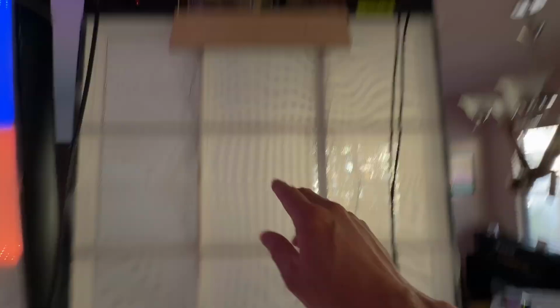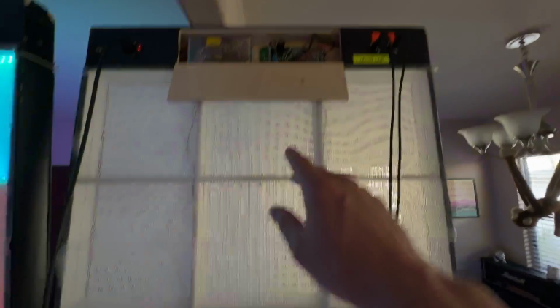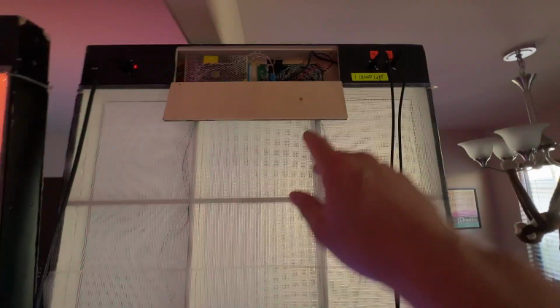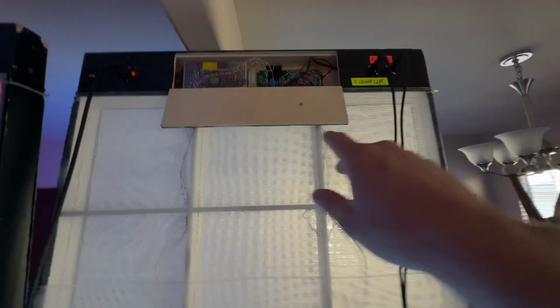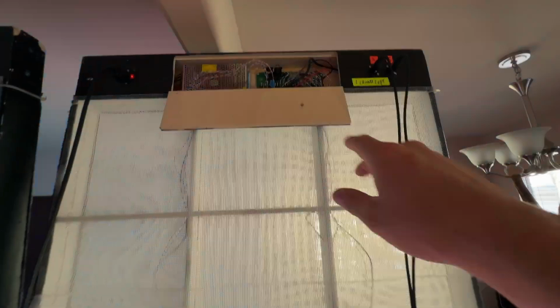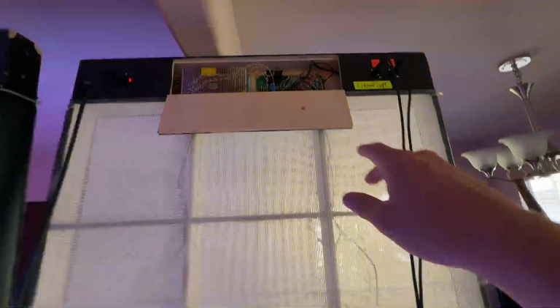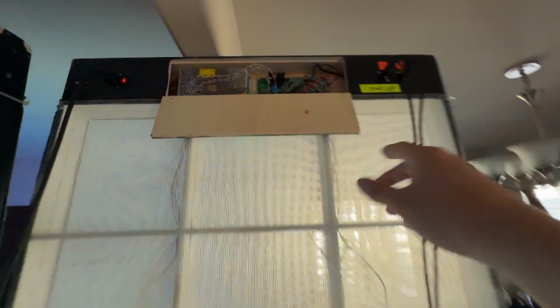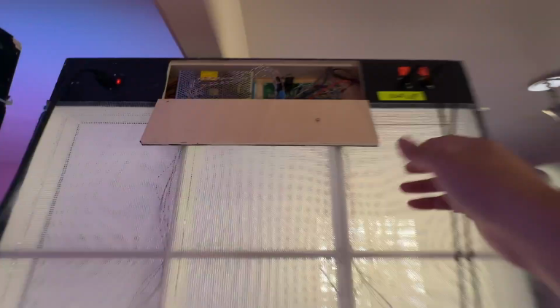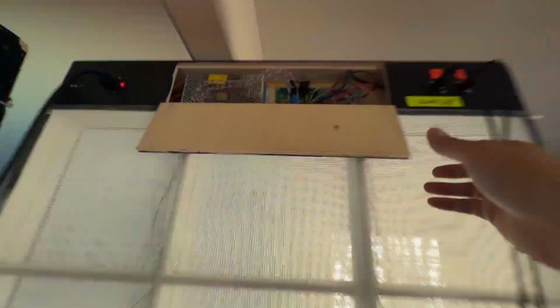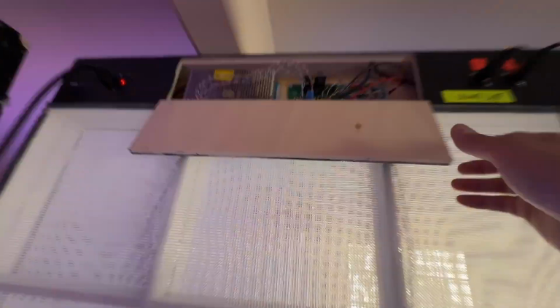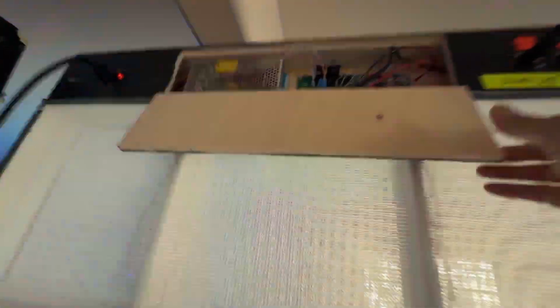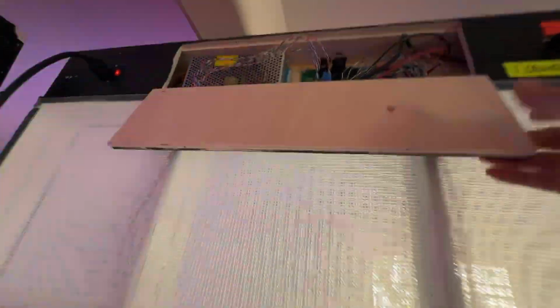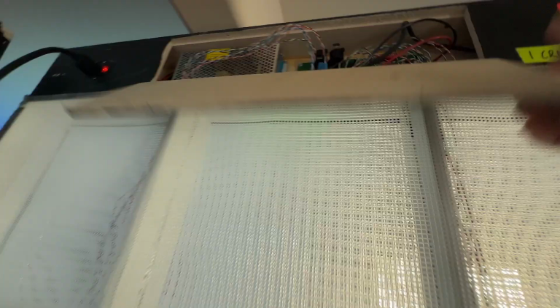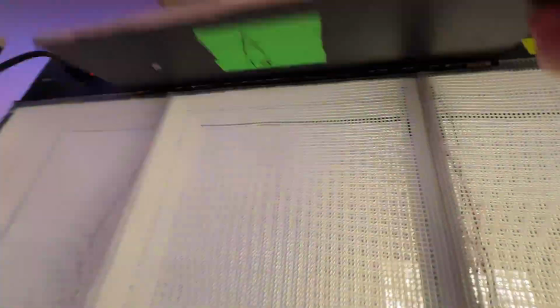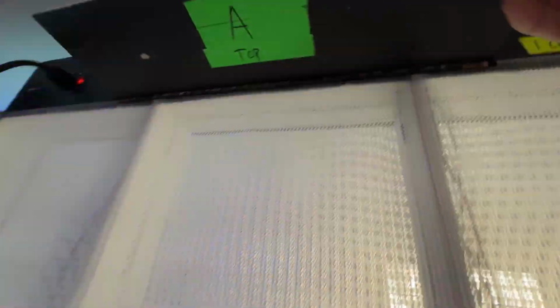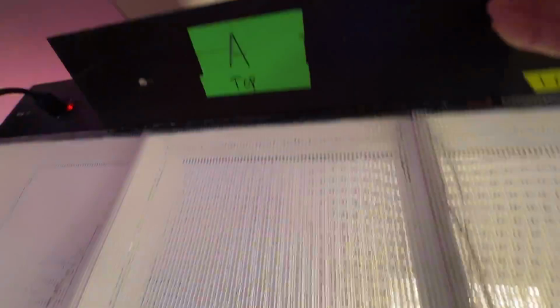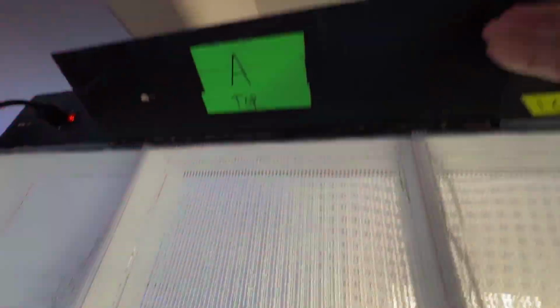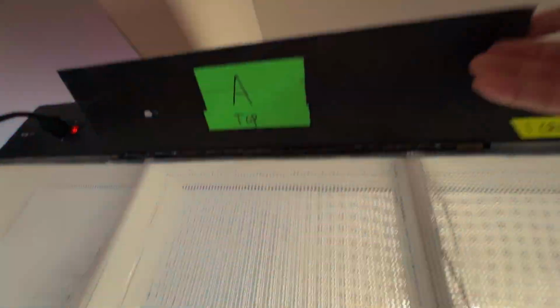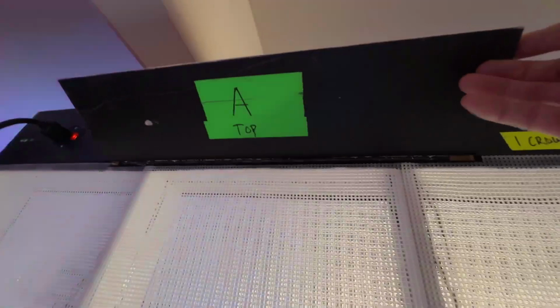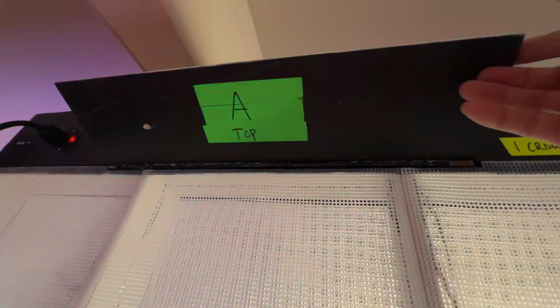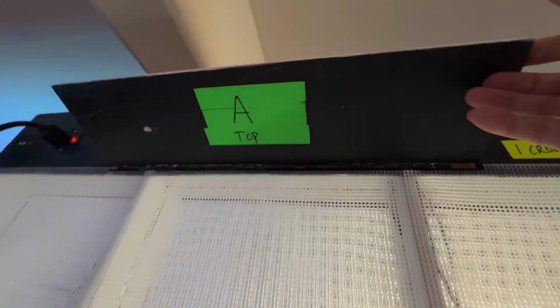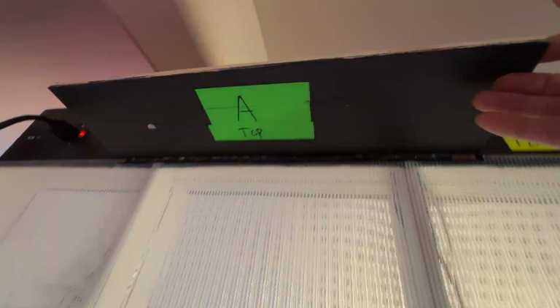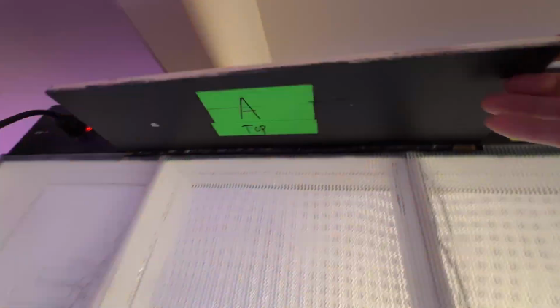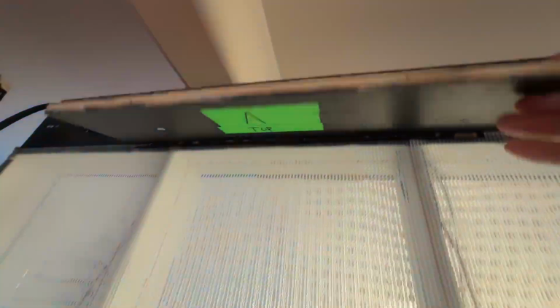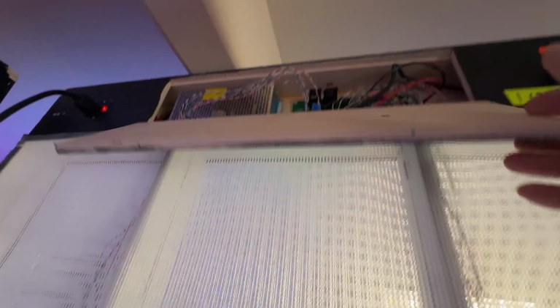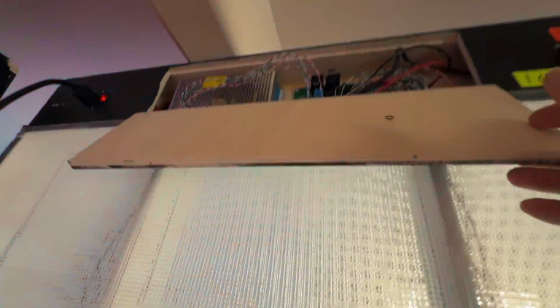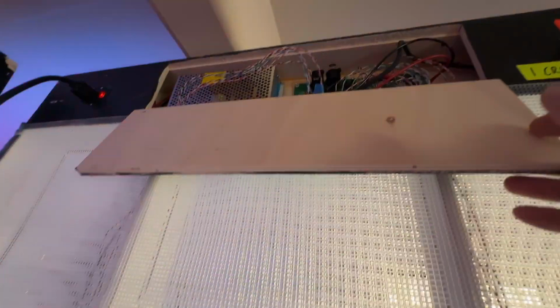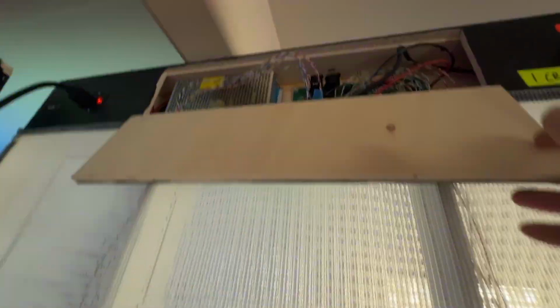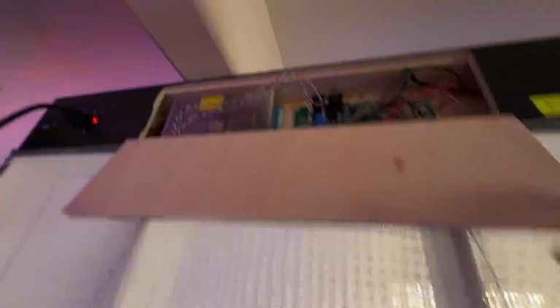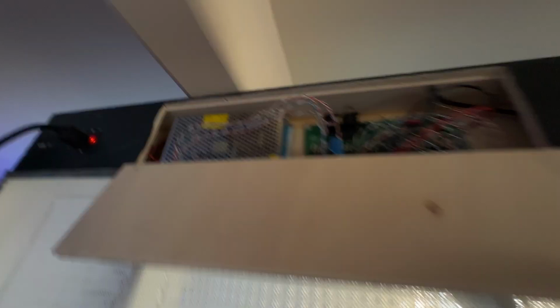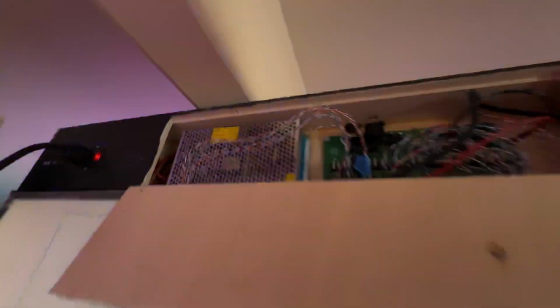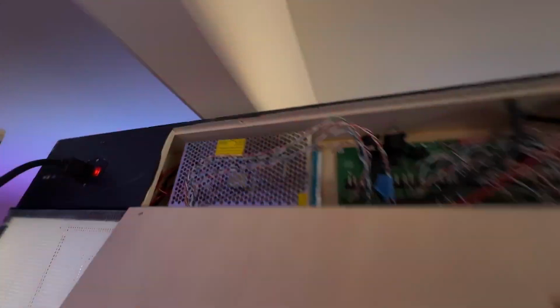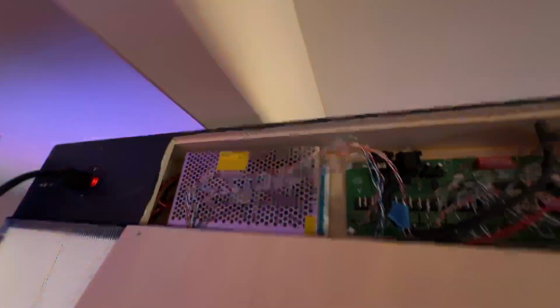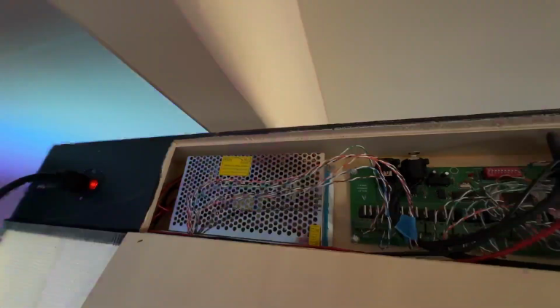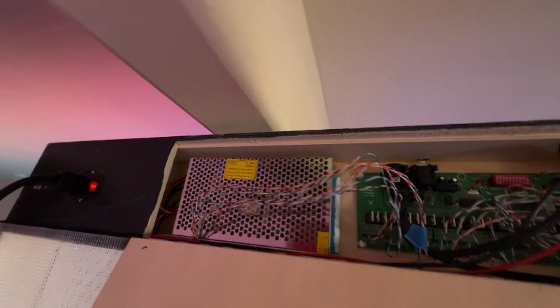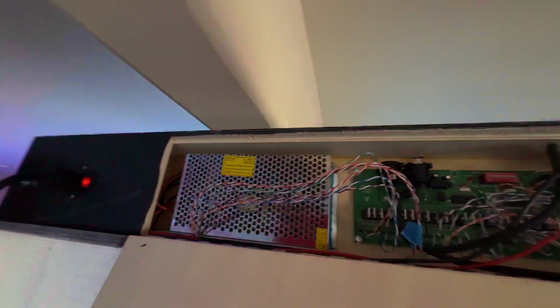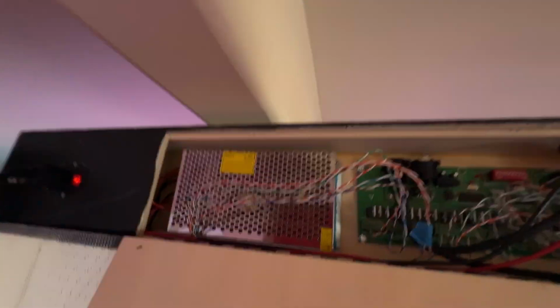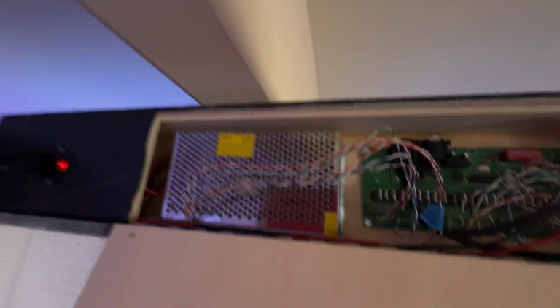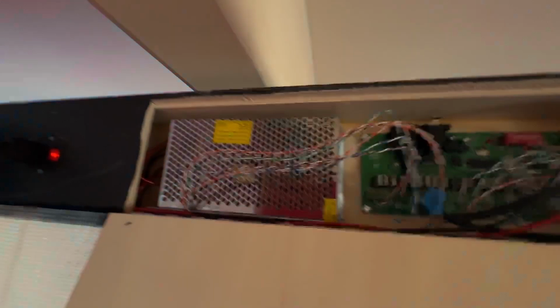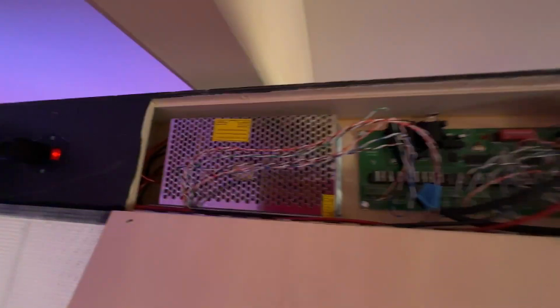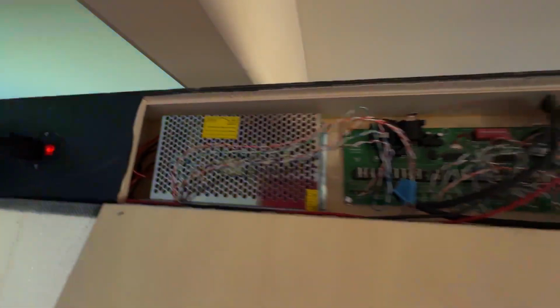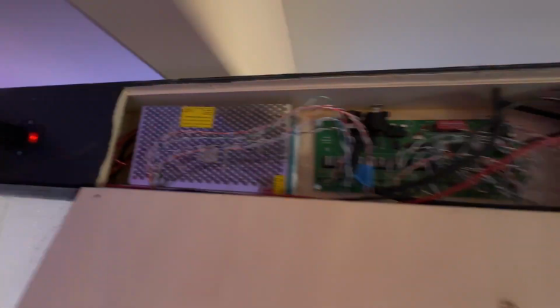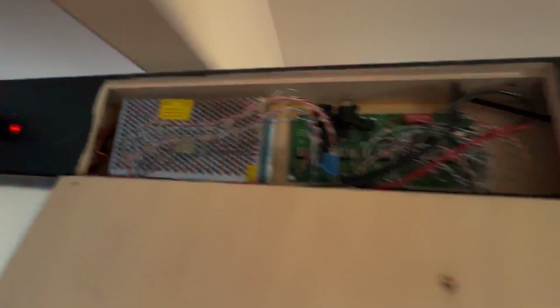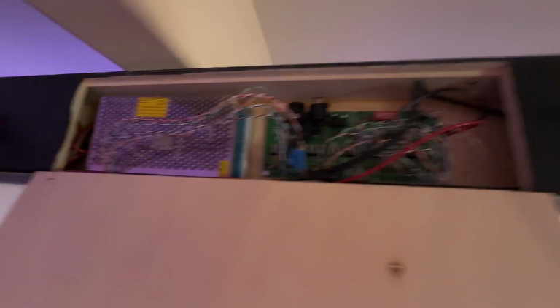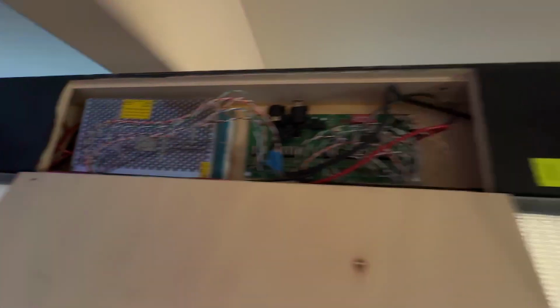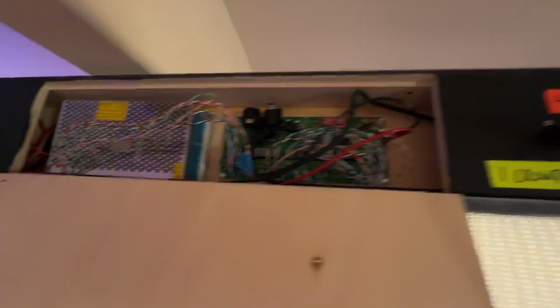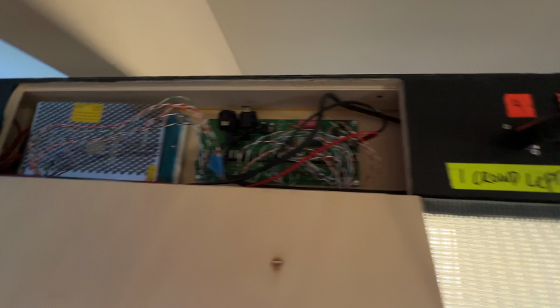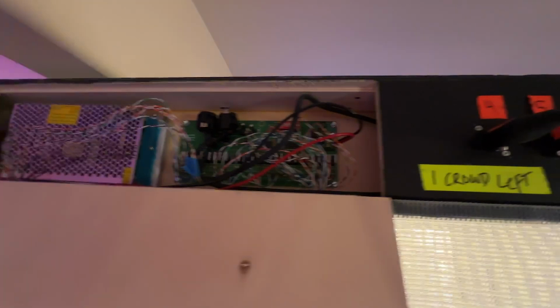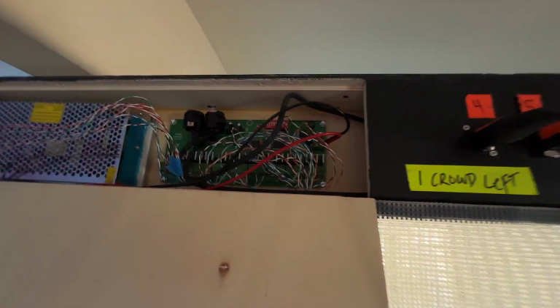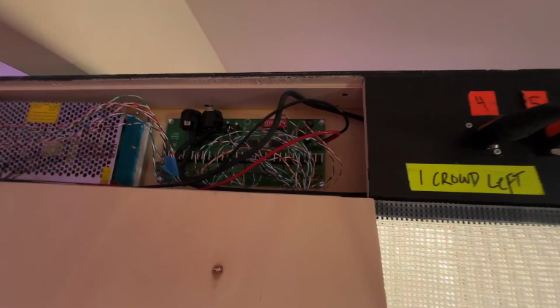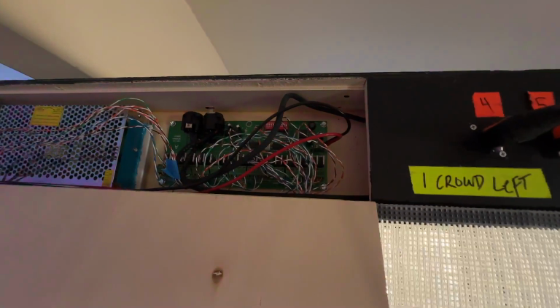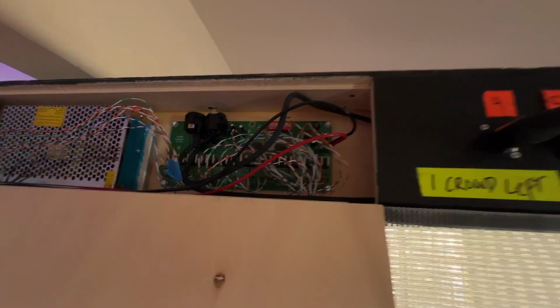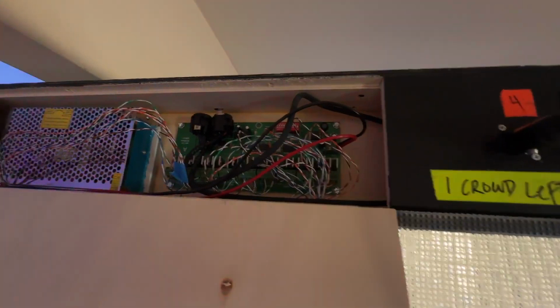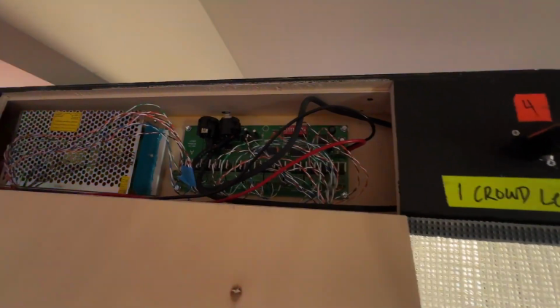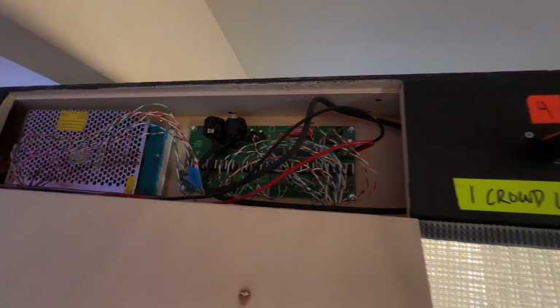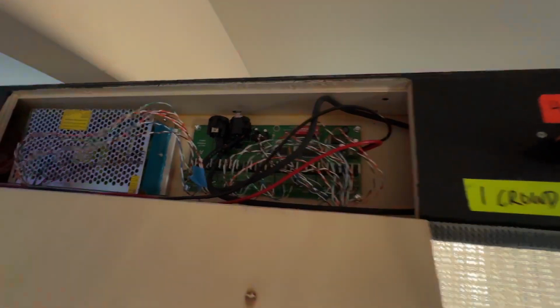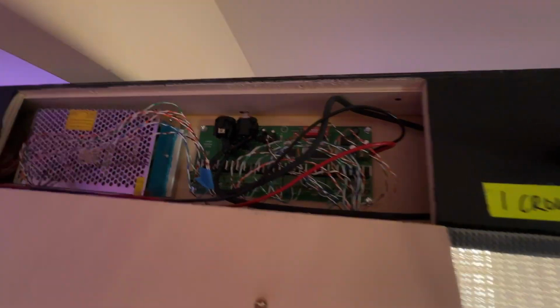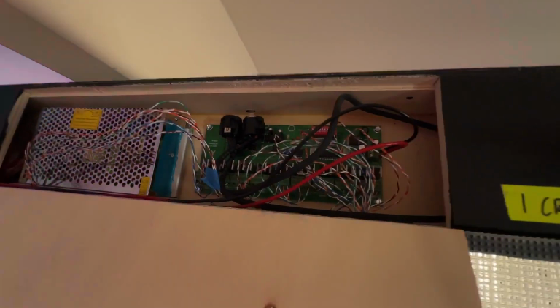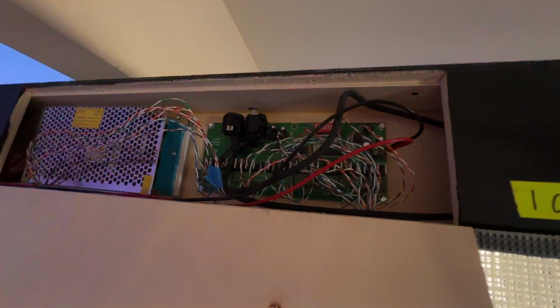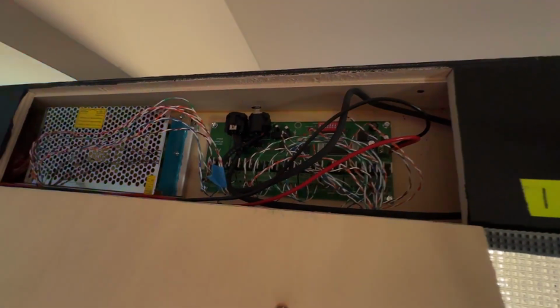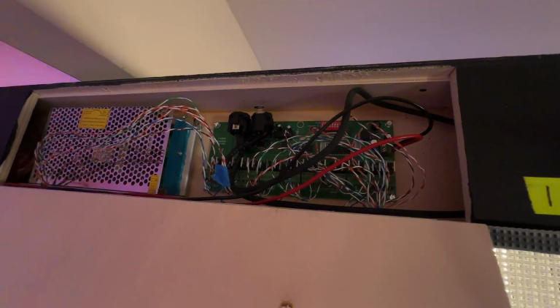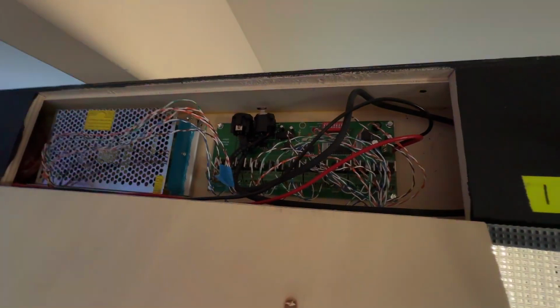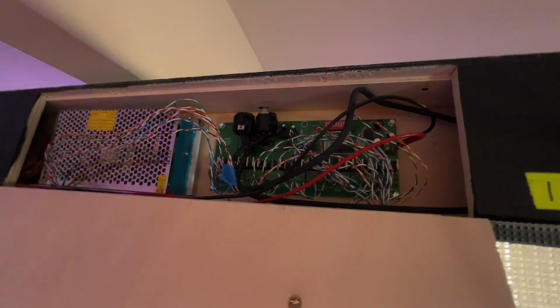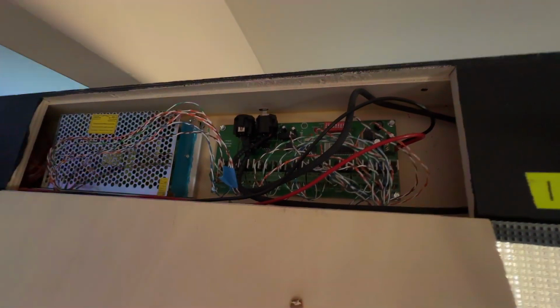Each light panel — all eight of them — have their own individual power supply as well as a DMX motherboard. Everything is pre-wired.